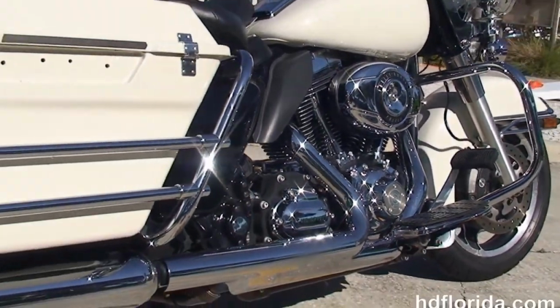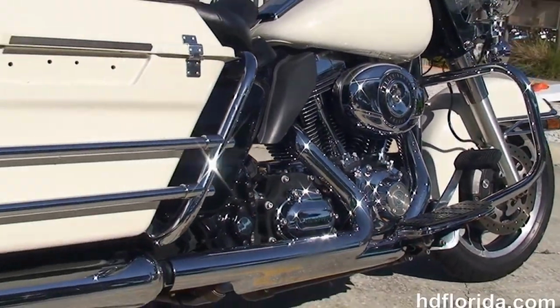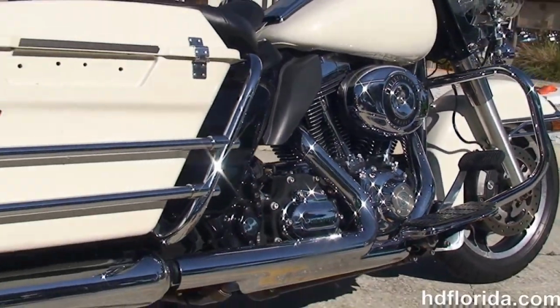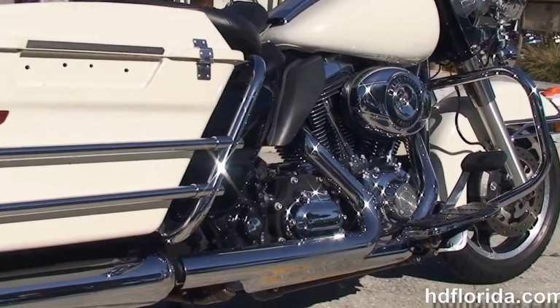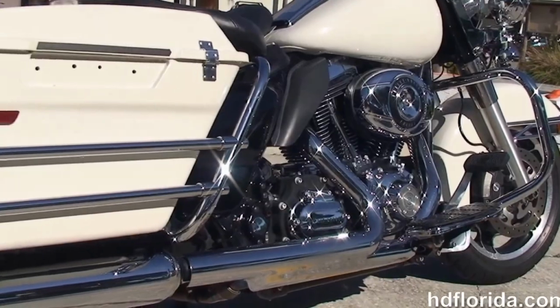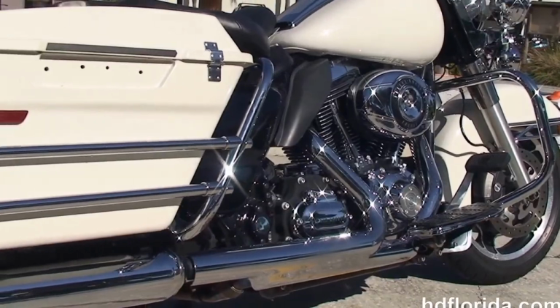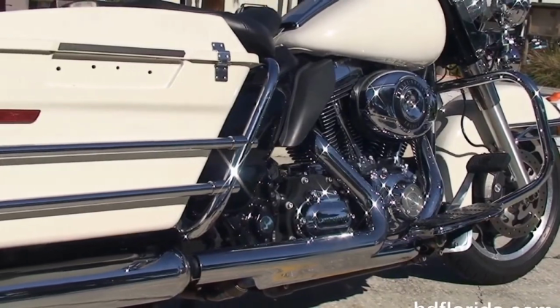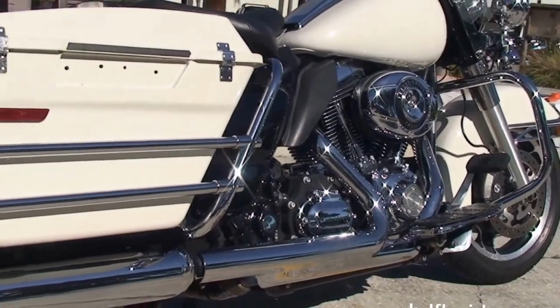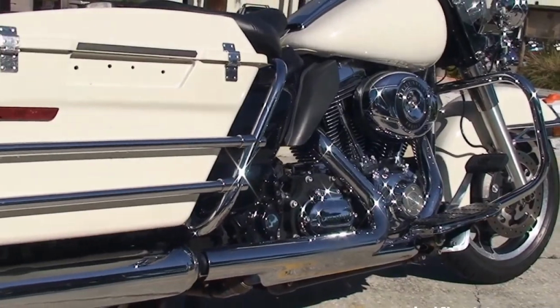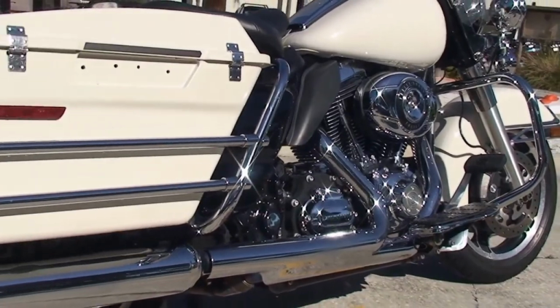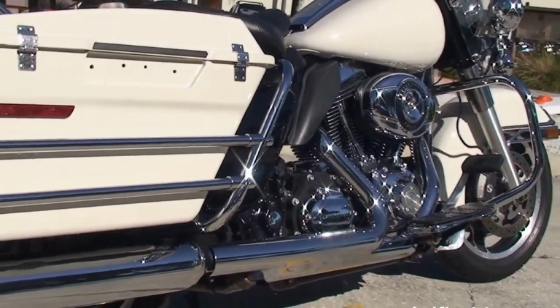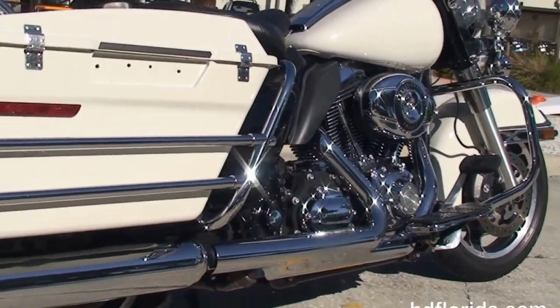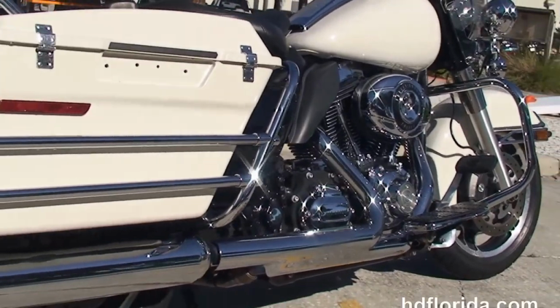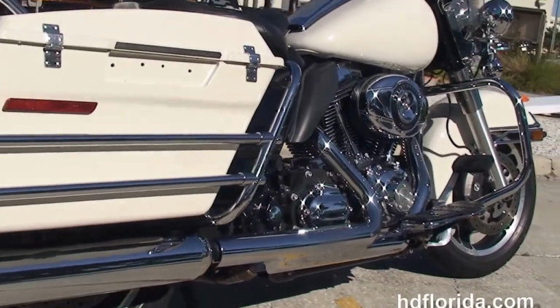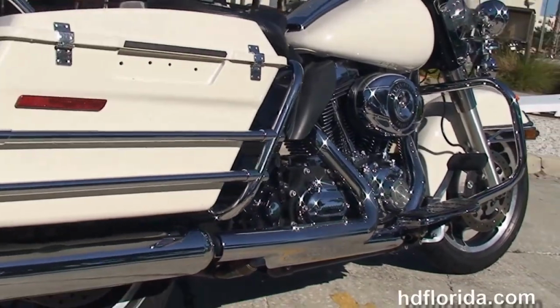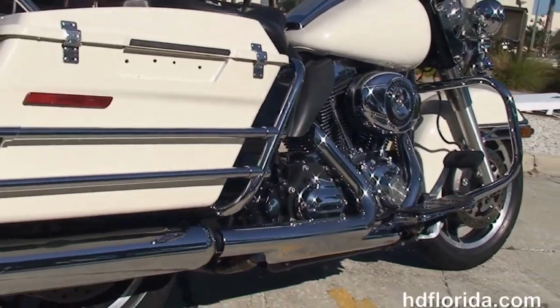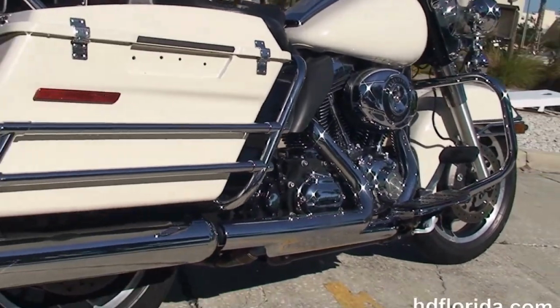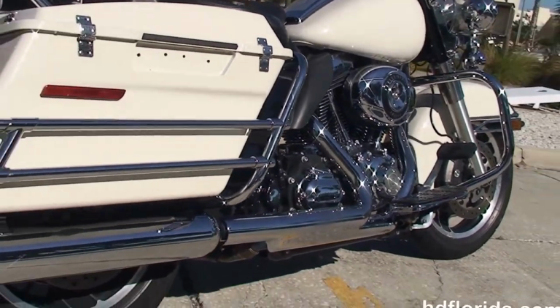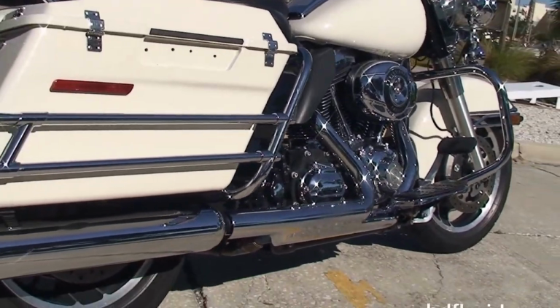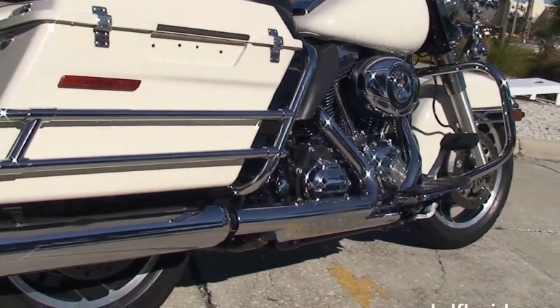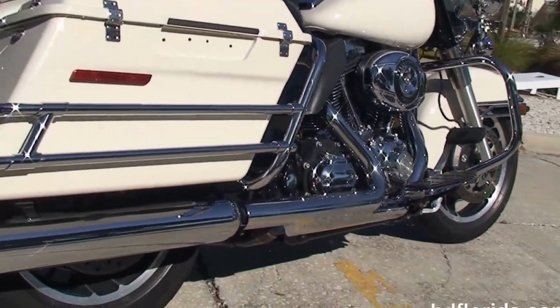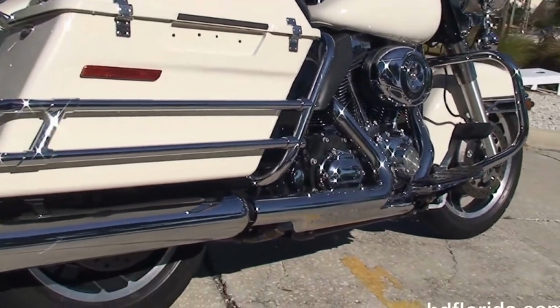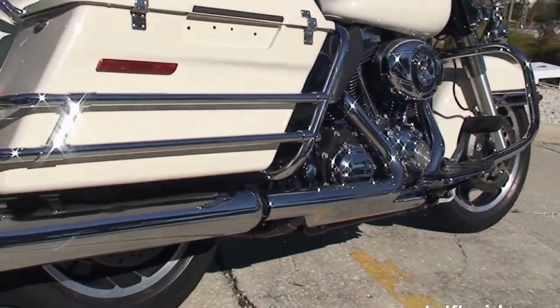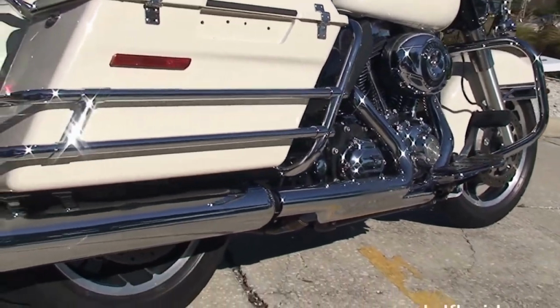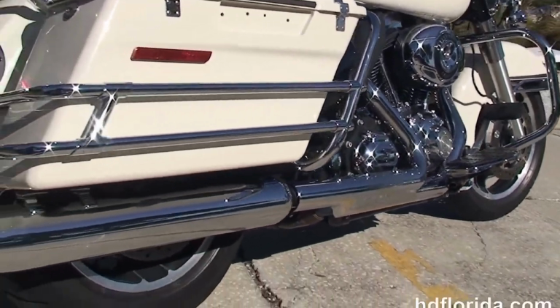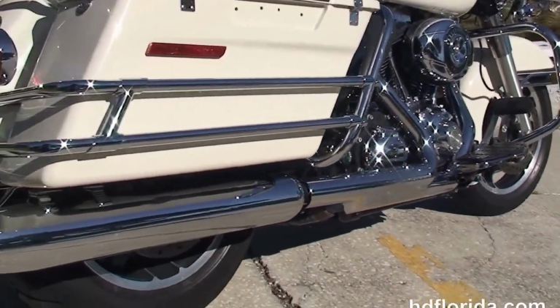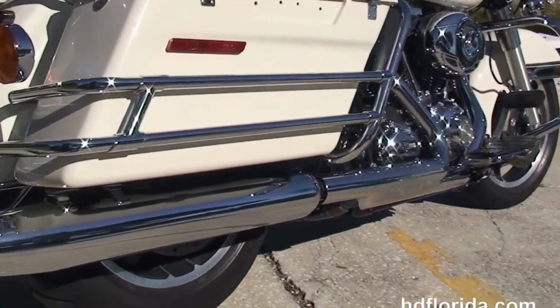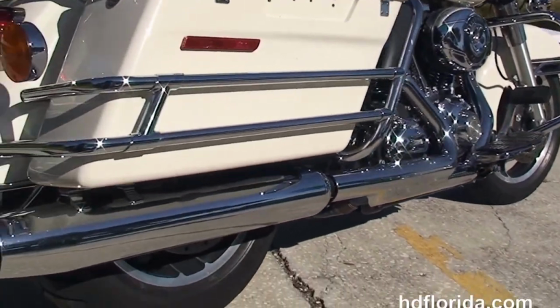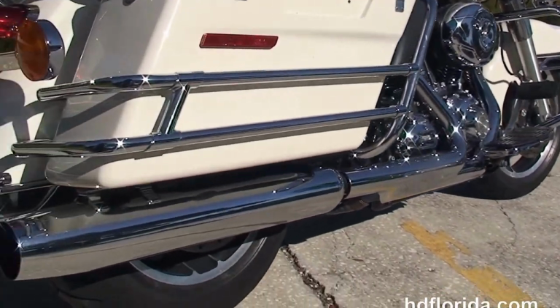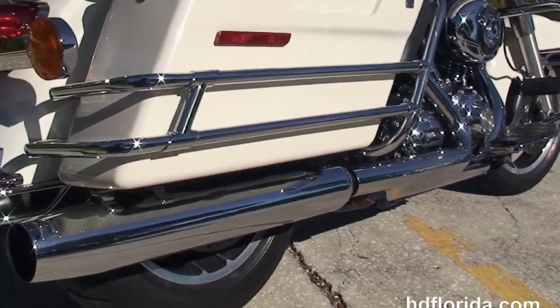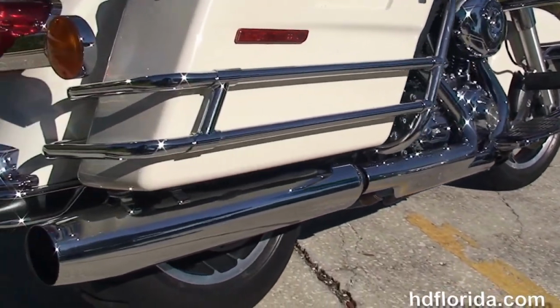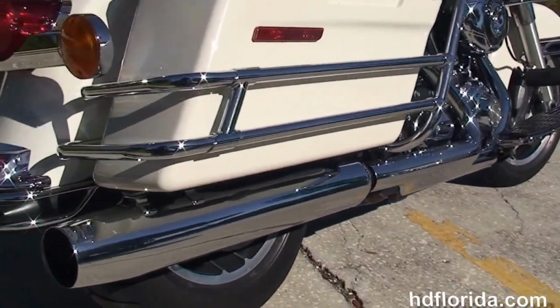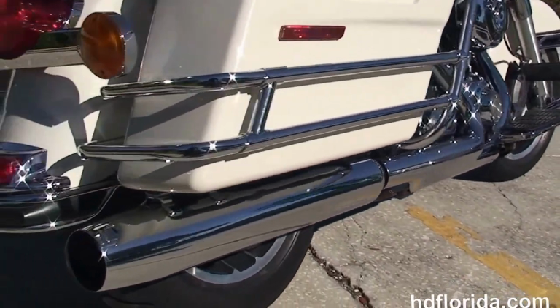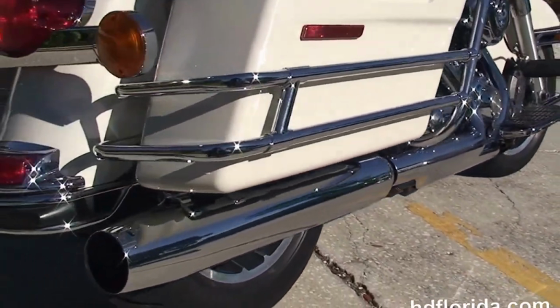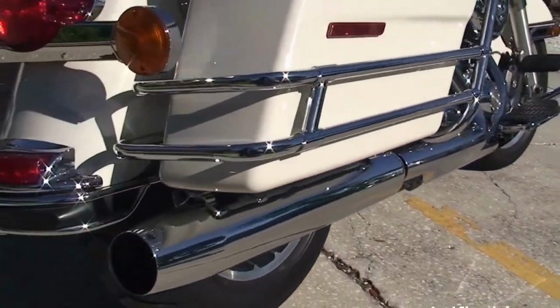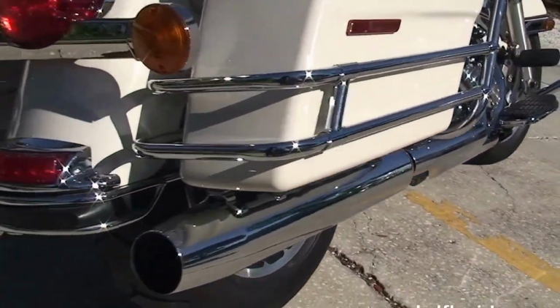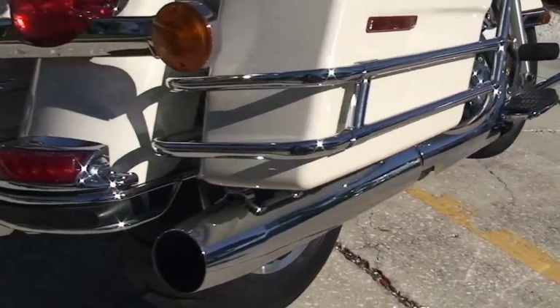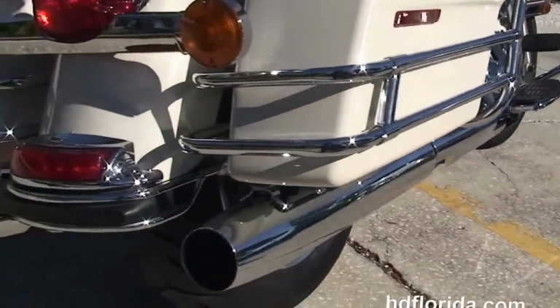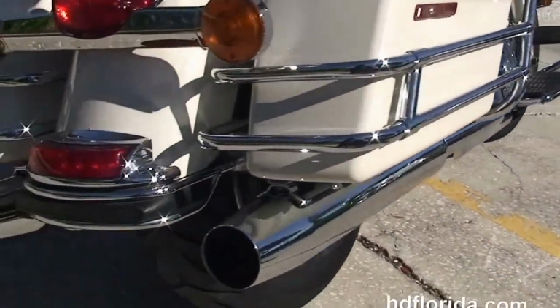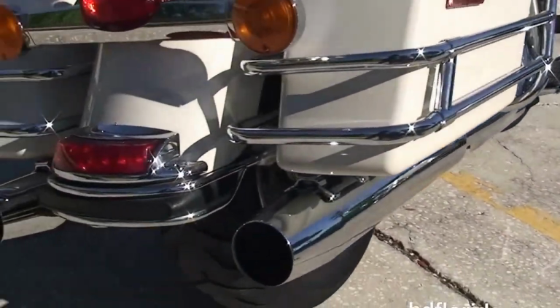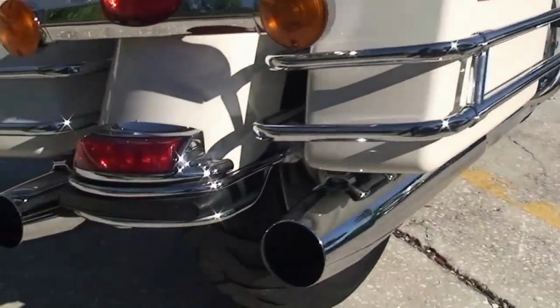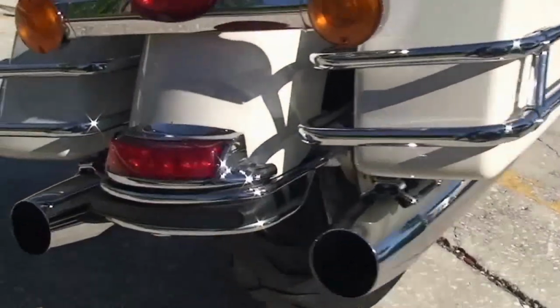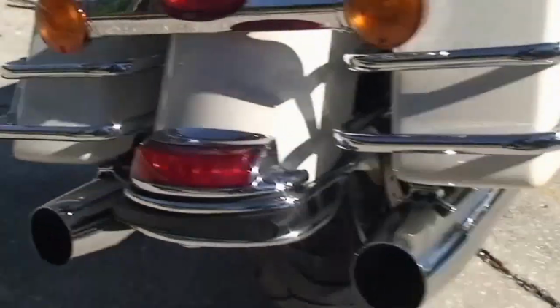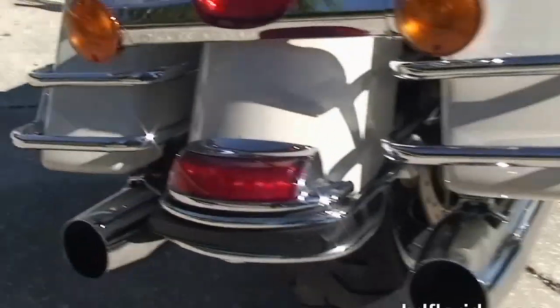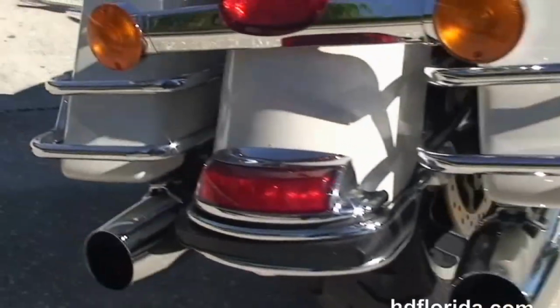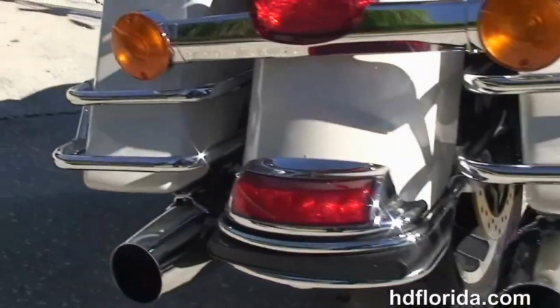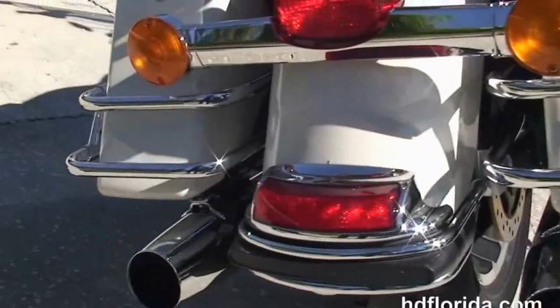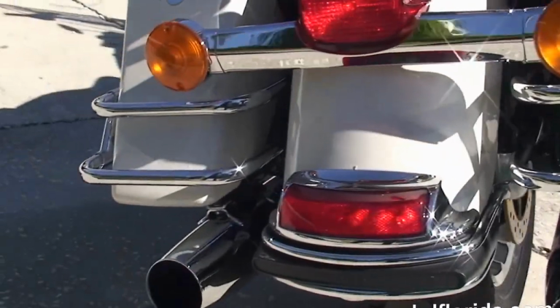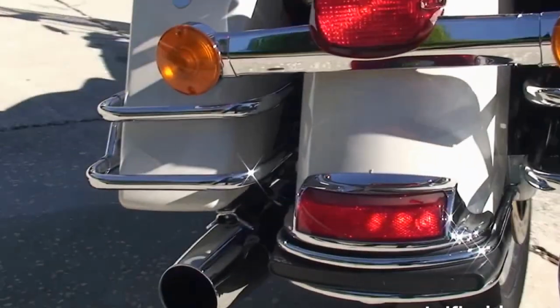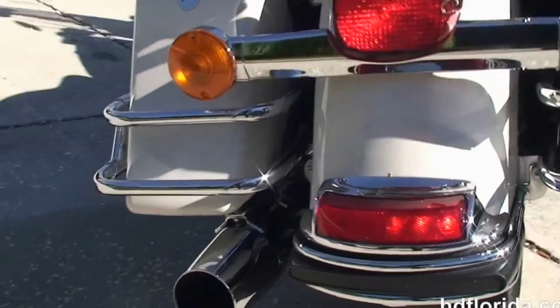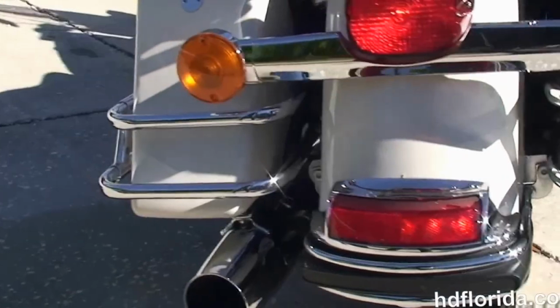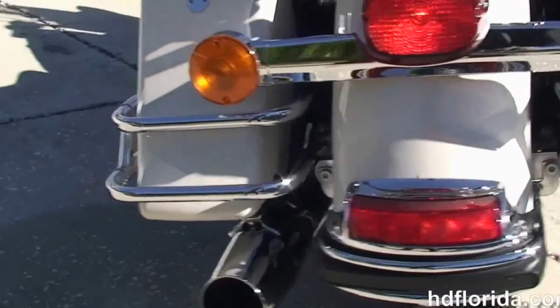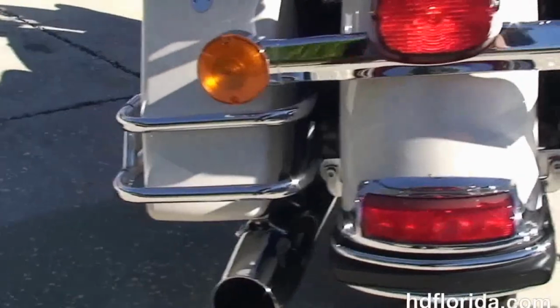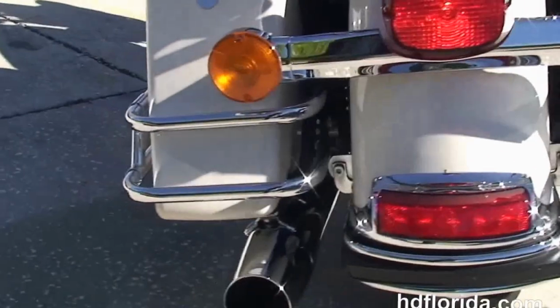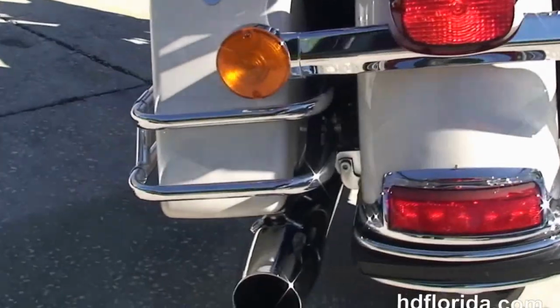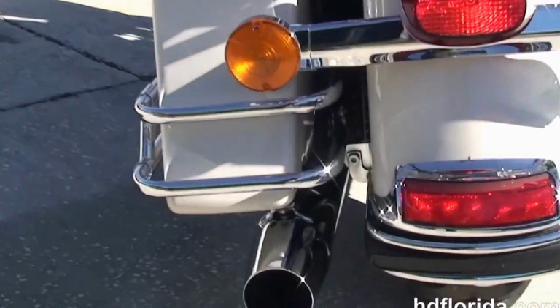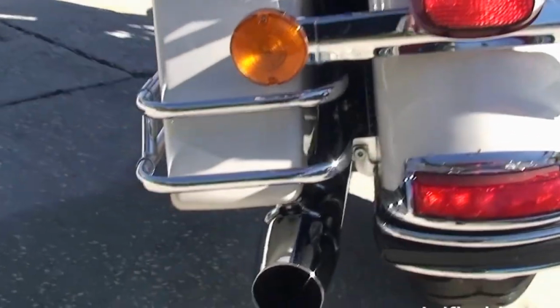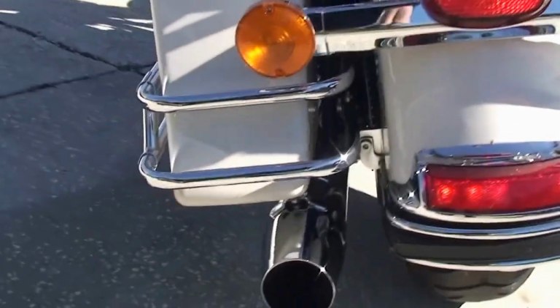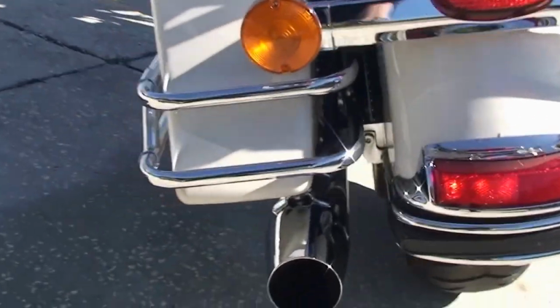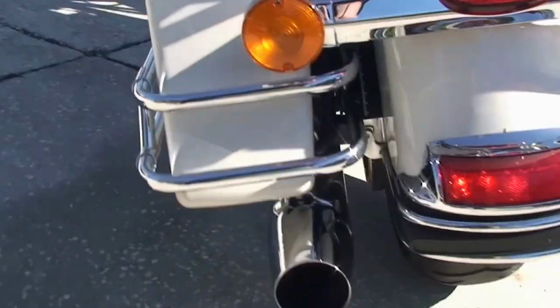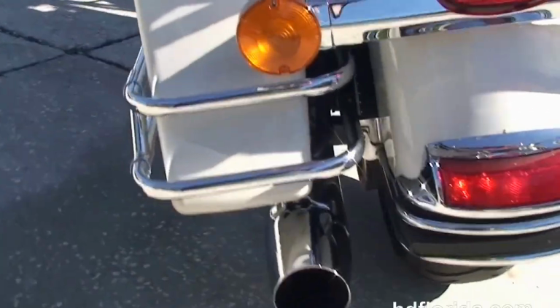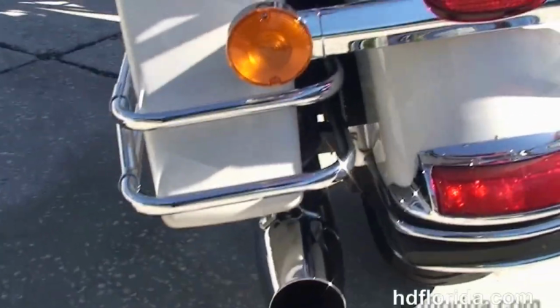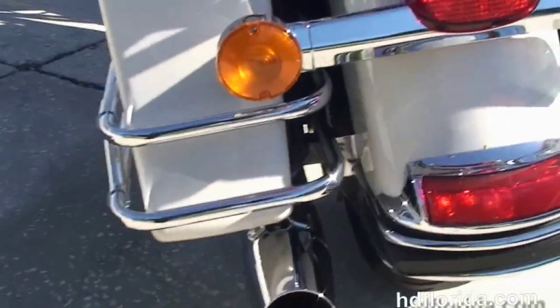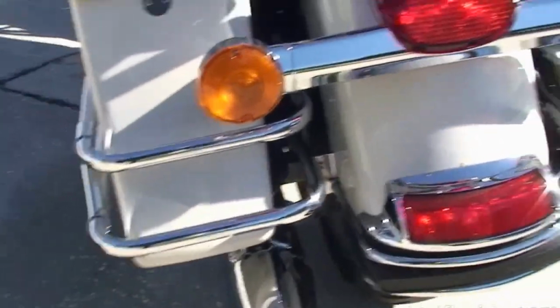Full size heat shields. We've got the chrome saddle bag guards around the hard lock saddle bags, and the saddle bags have the speed knobs on them.